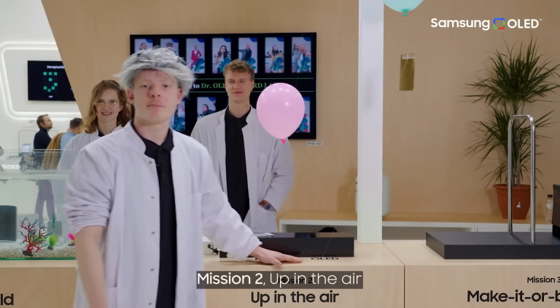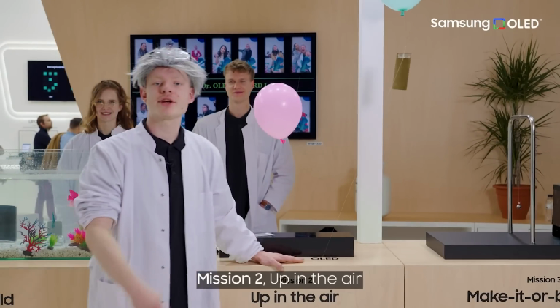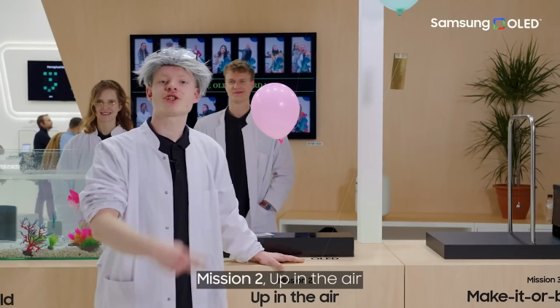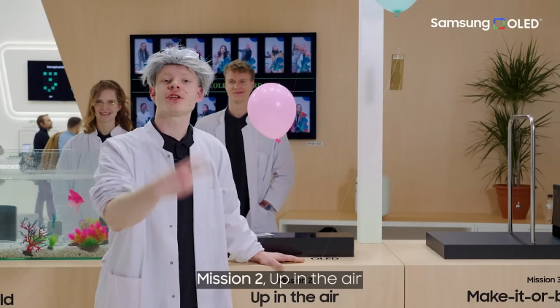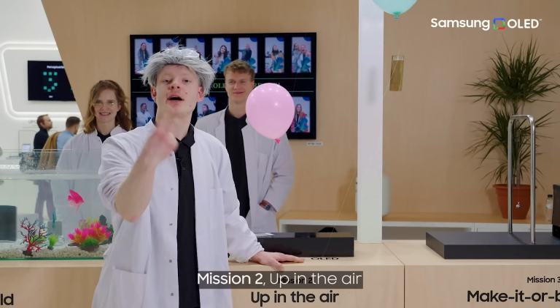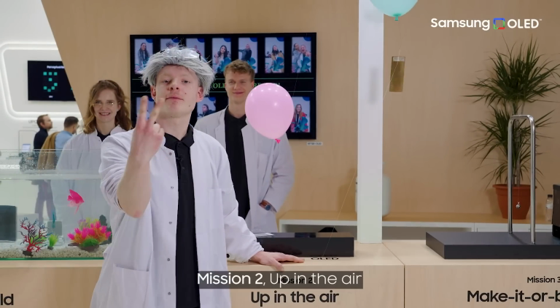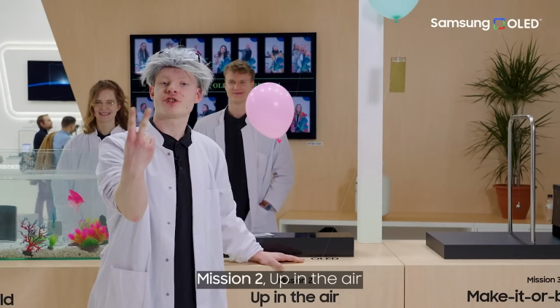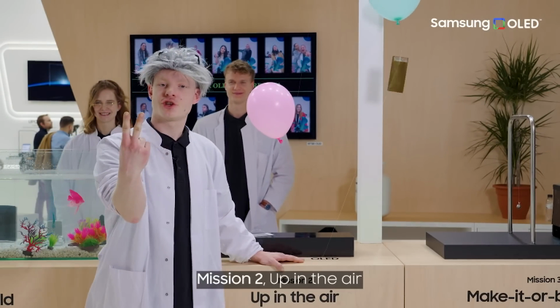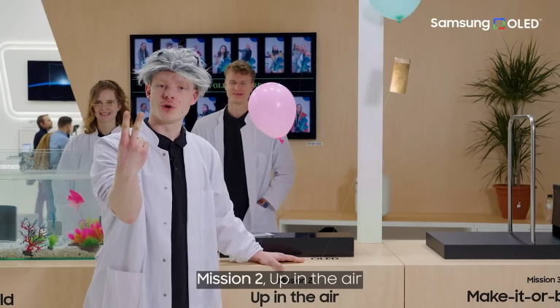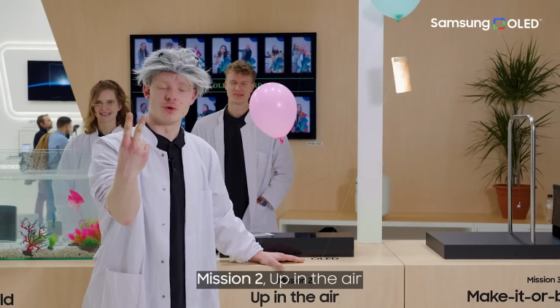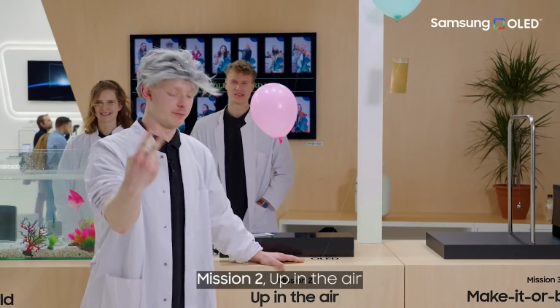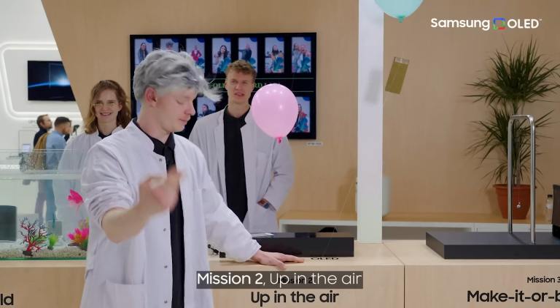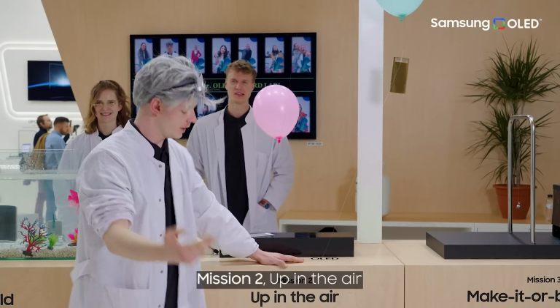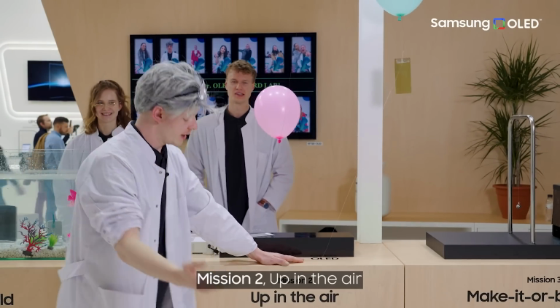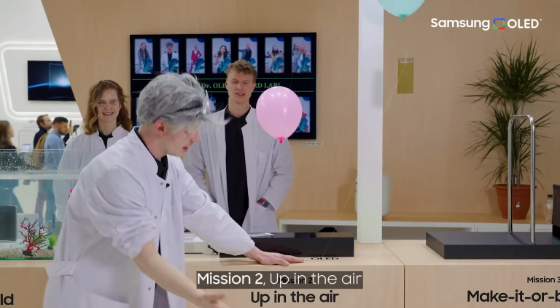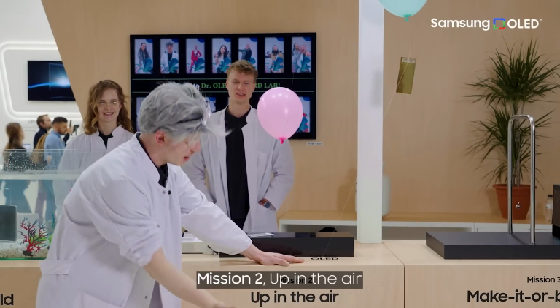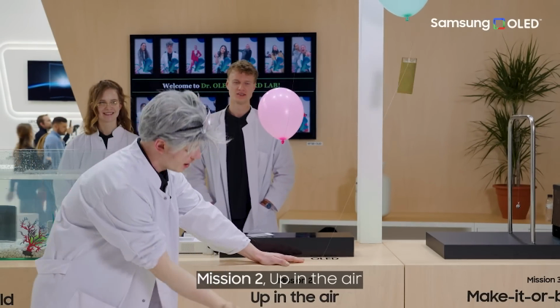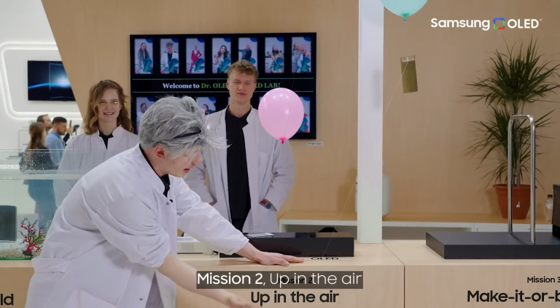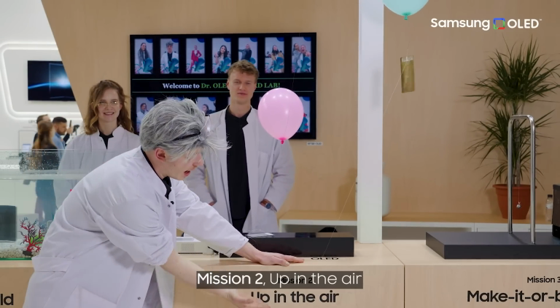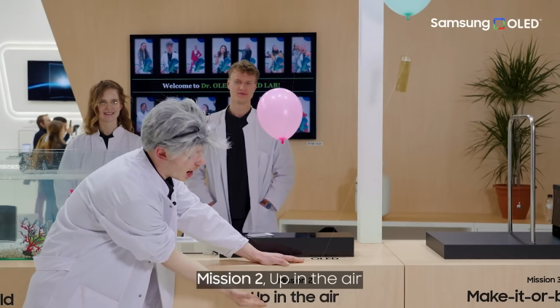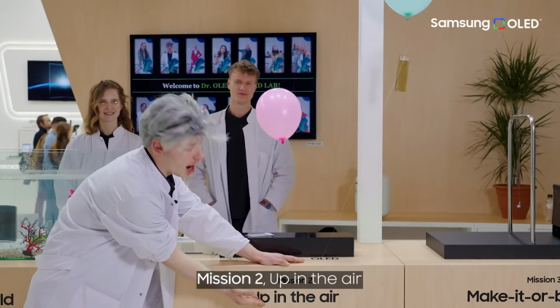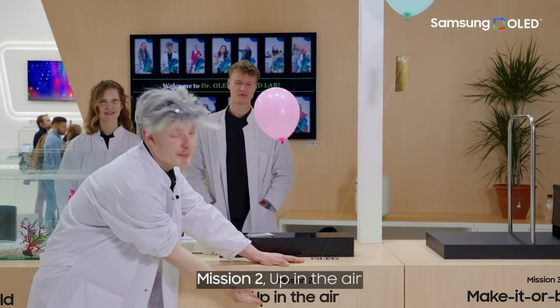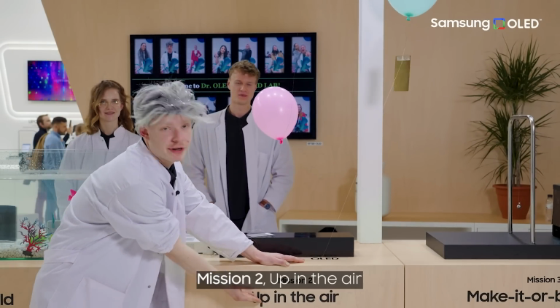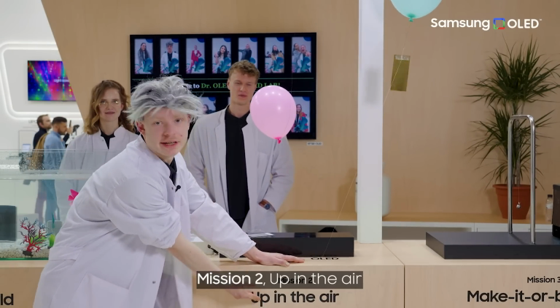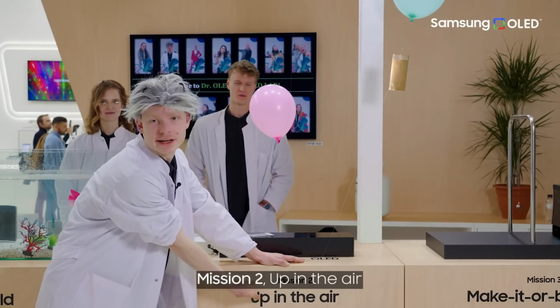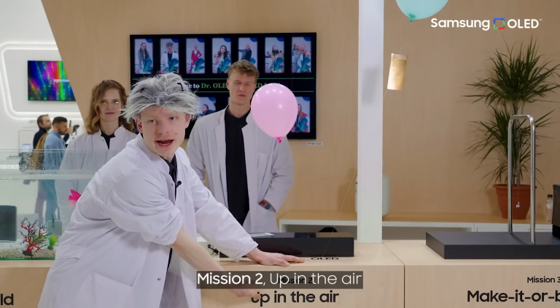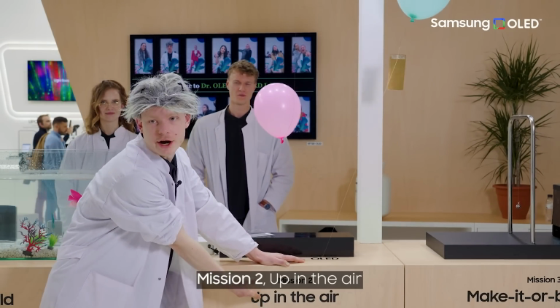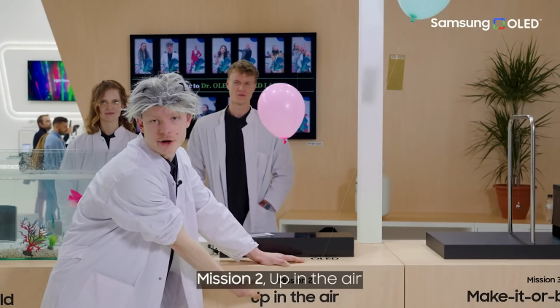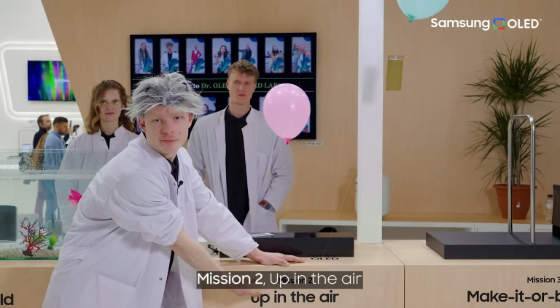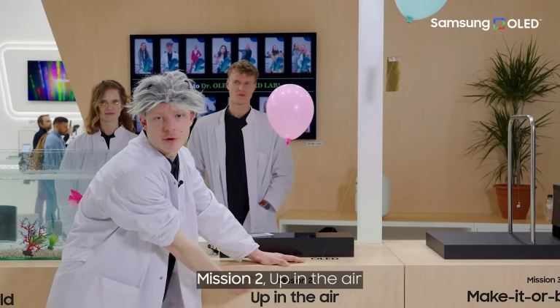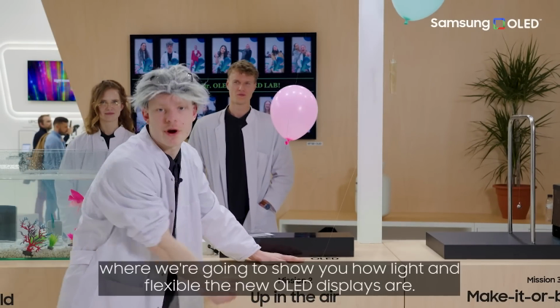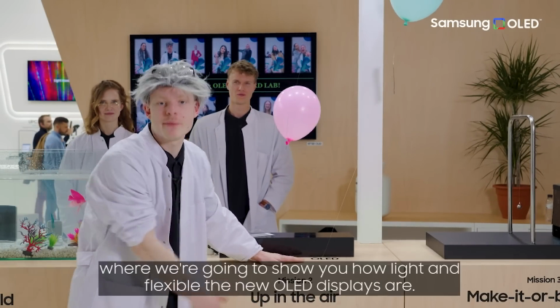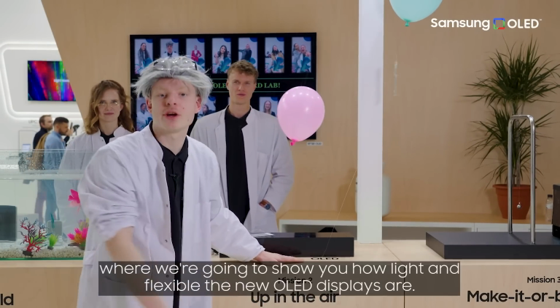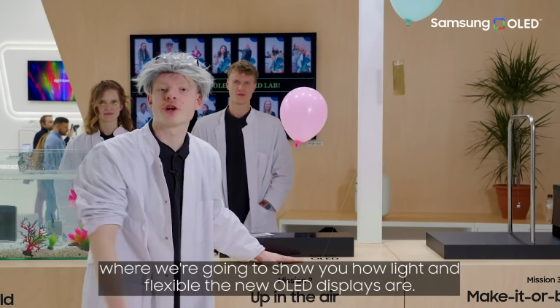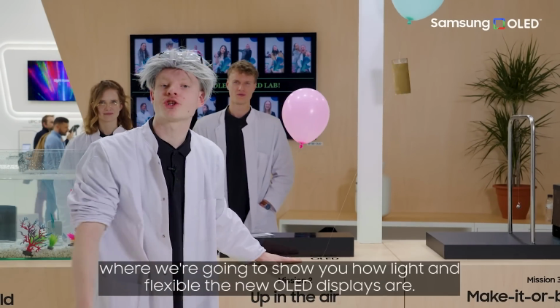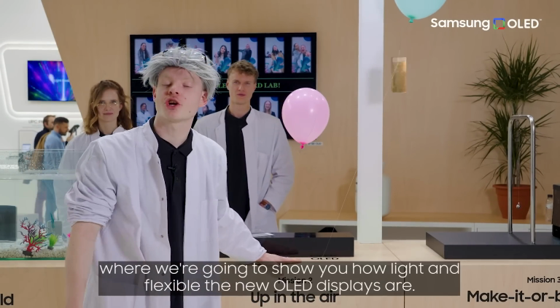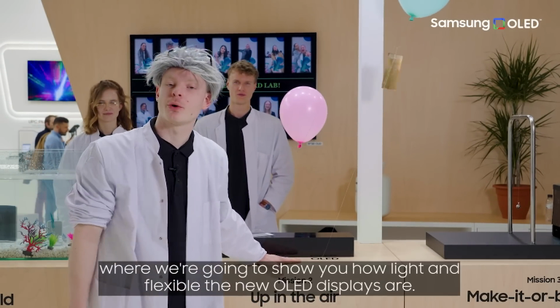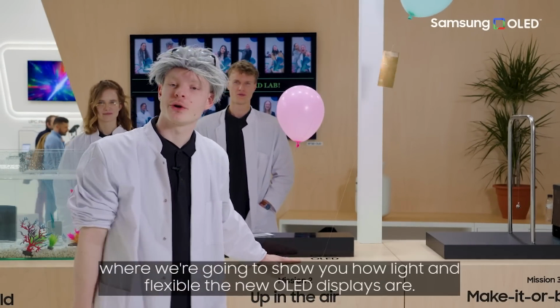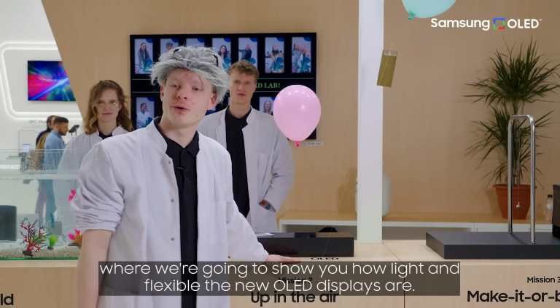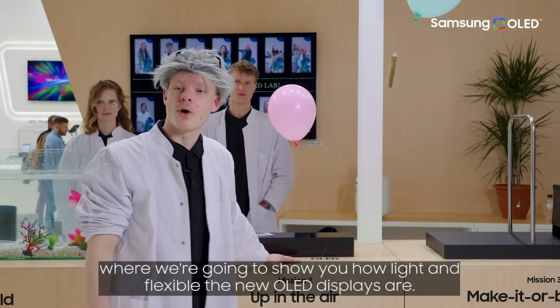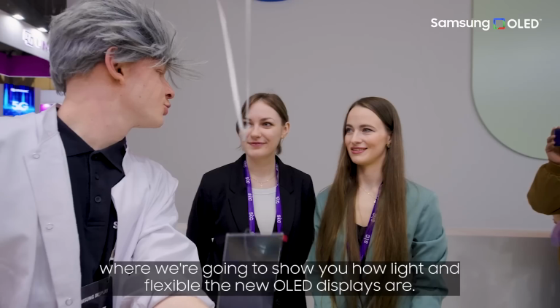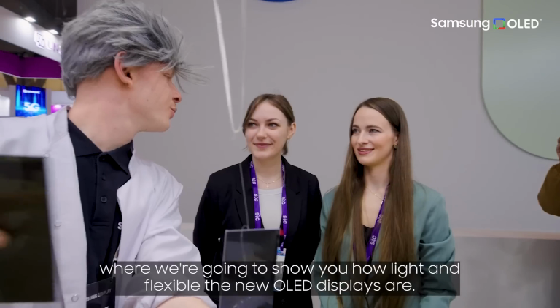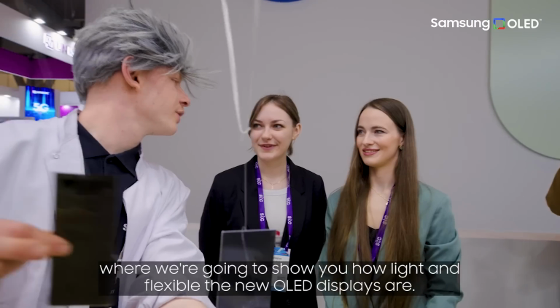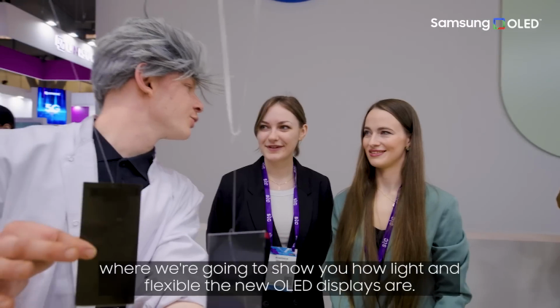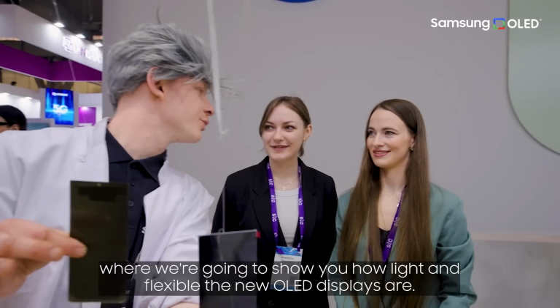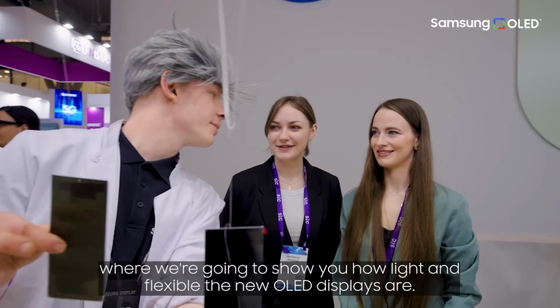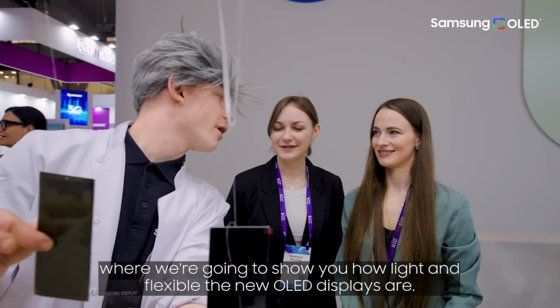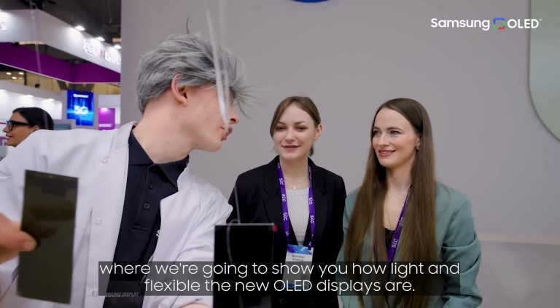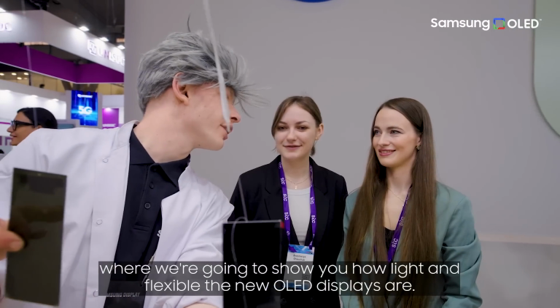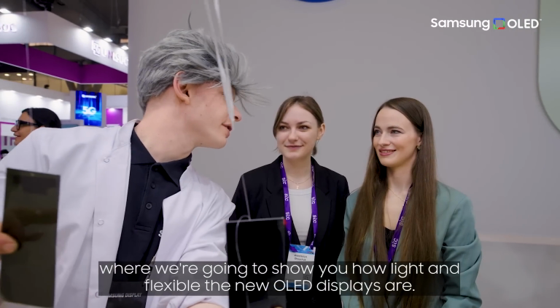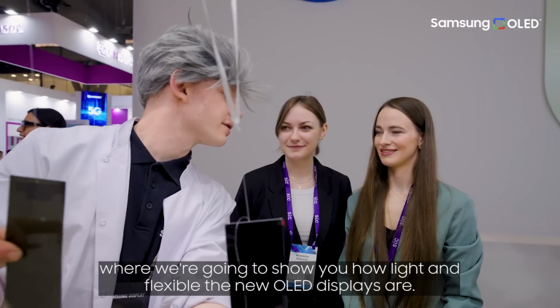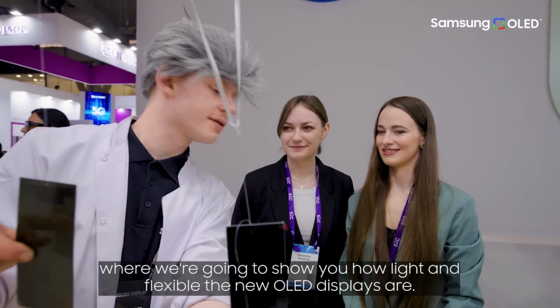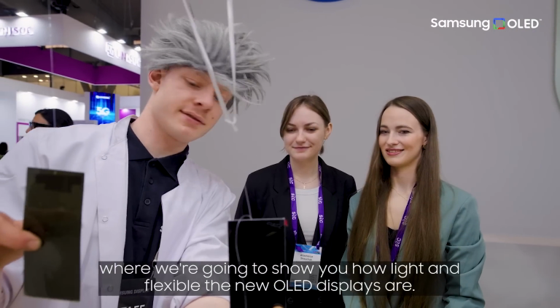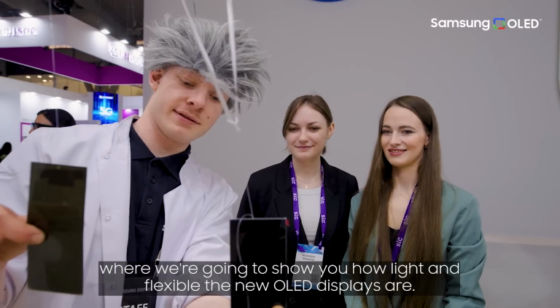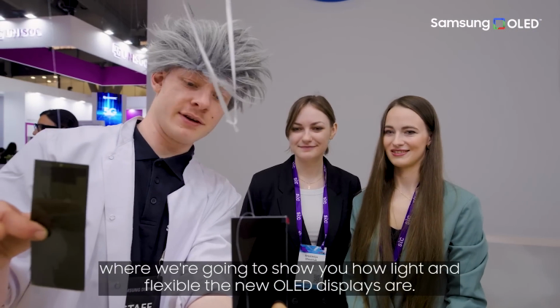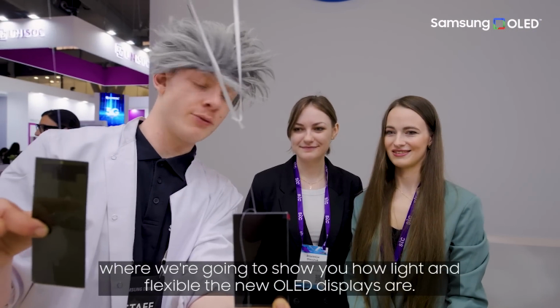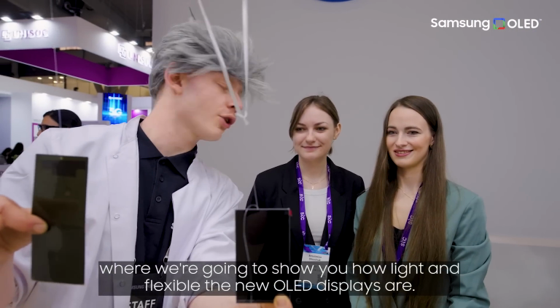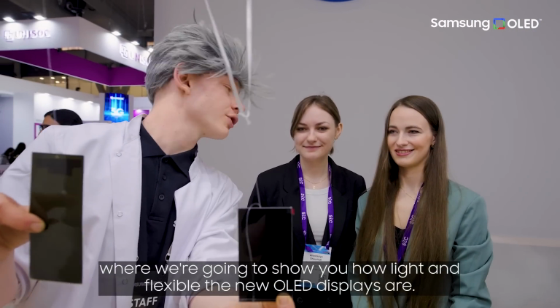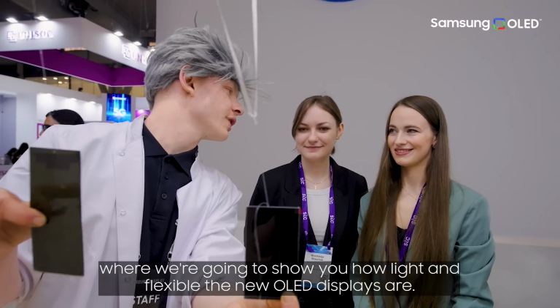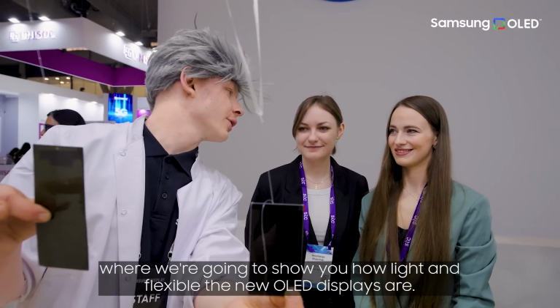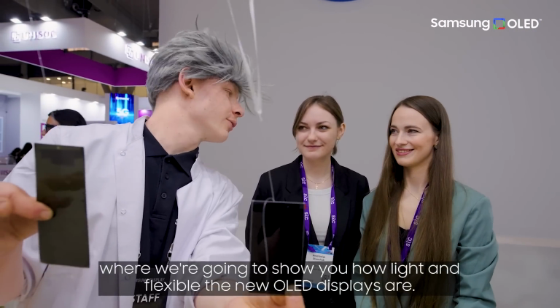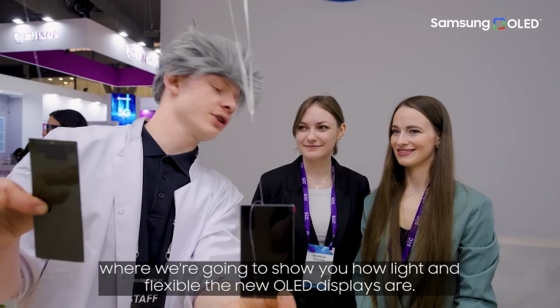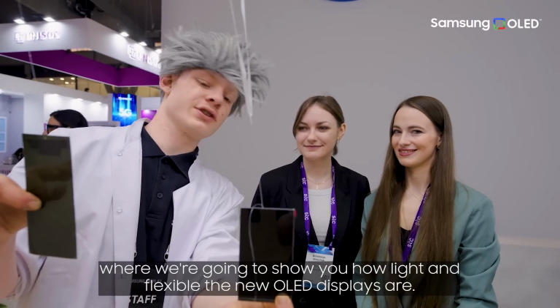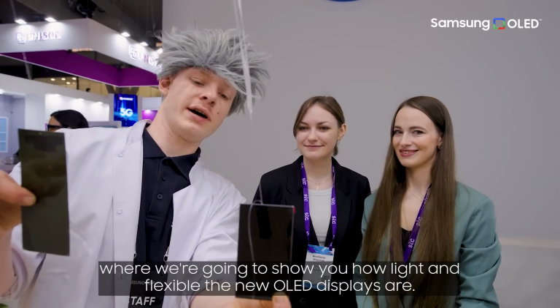Mission number two: up in the air, where we are going to show you how light and flexible the new OLED displays are.